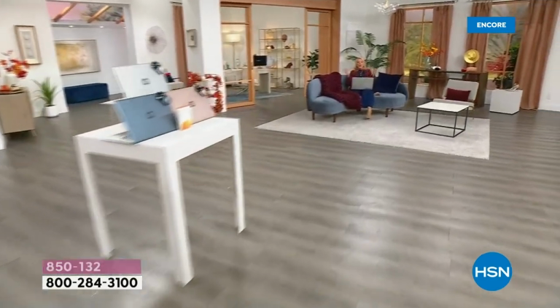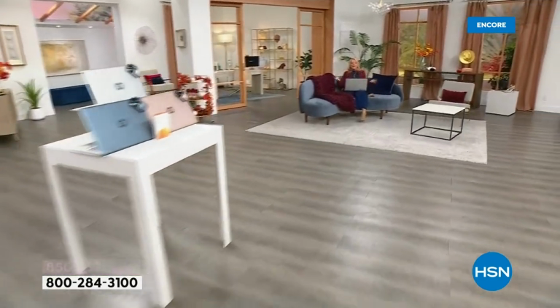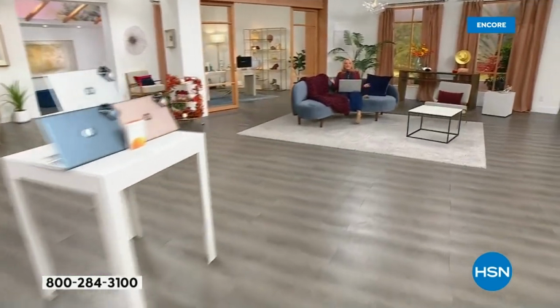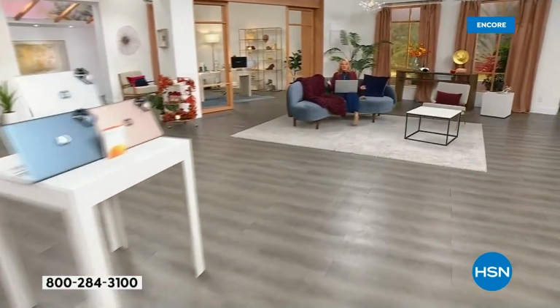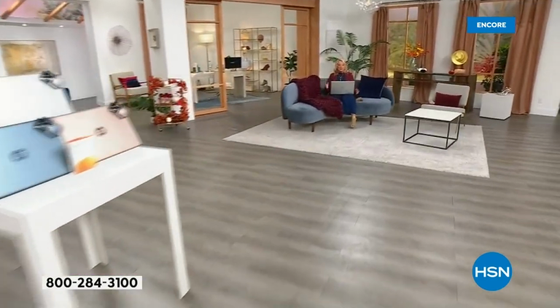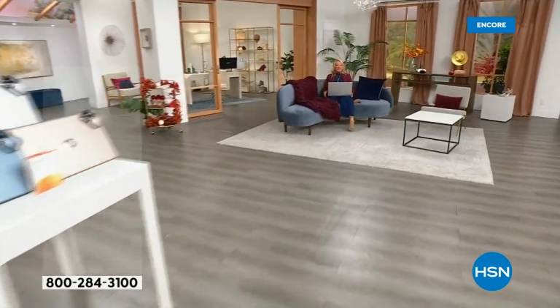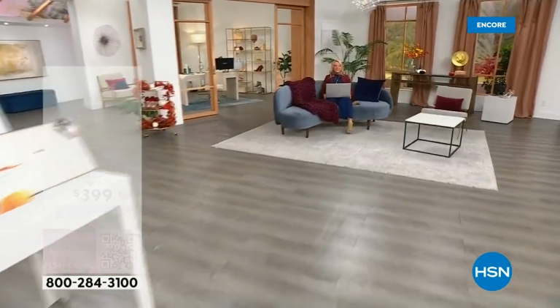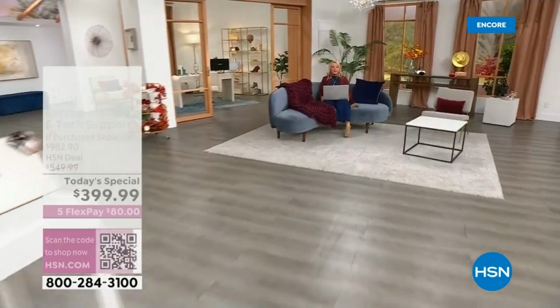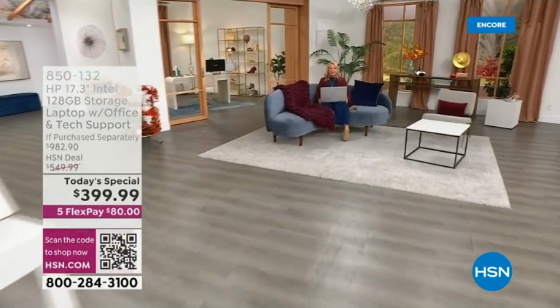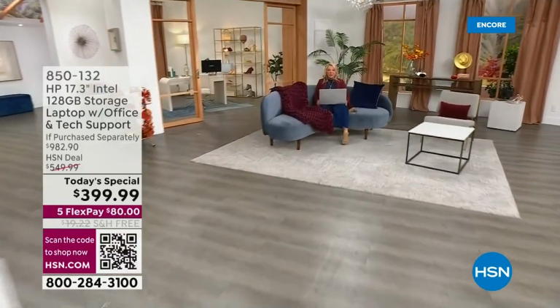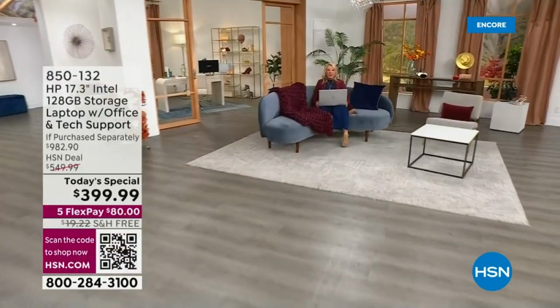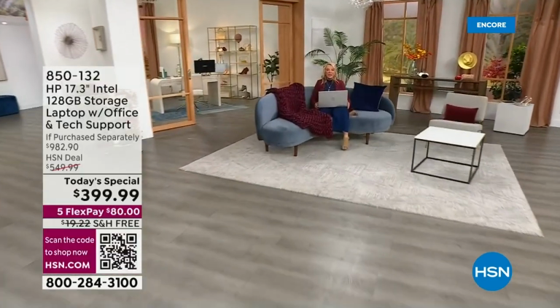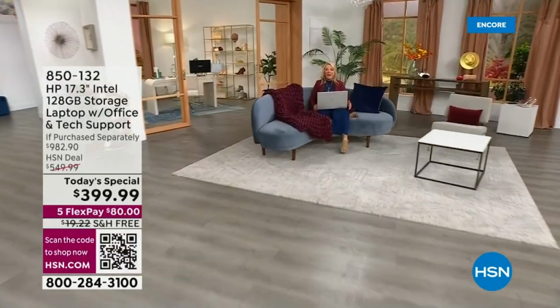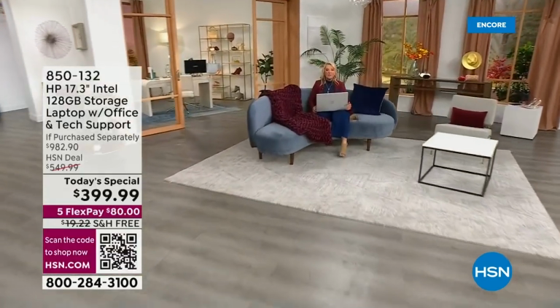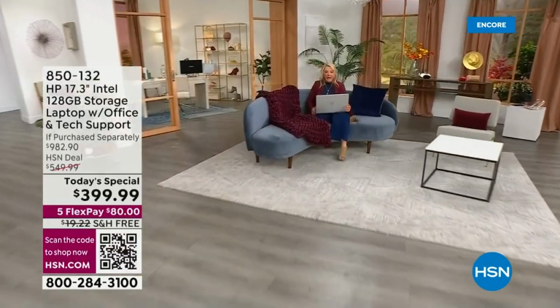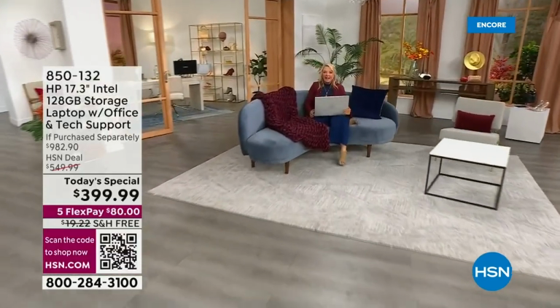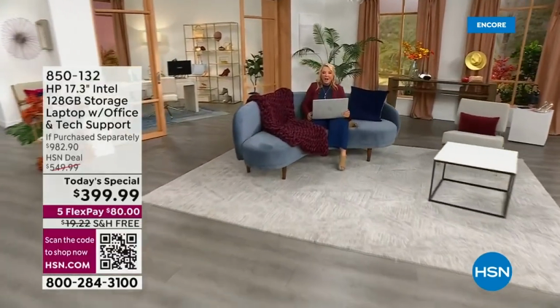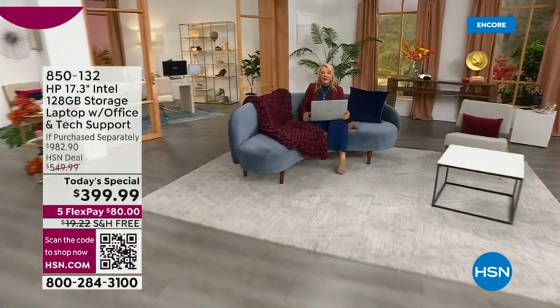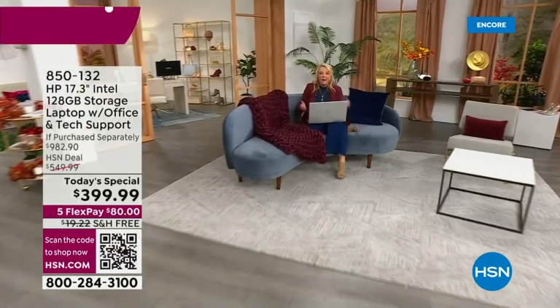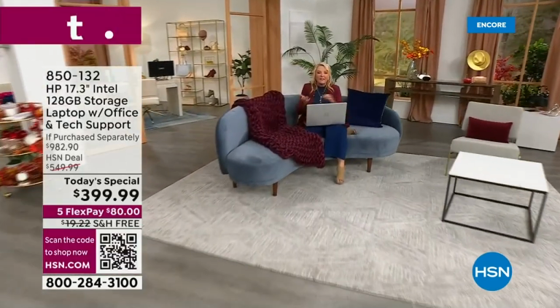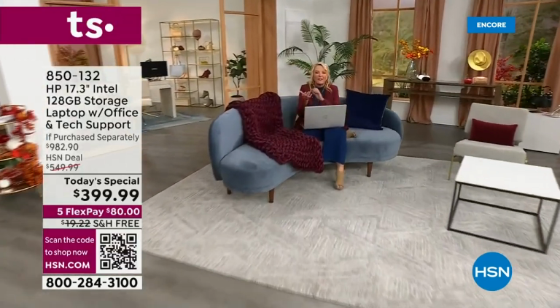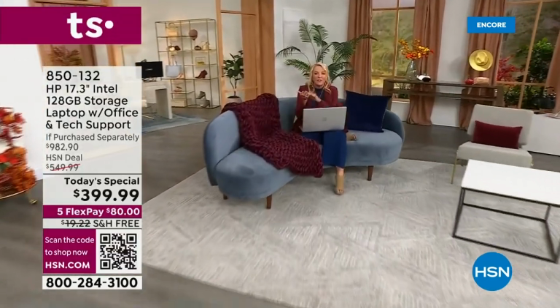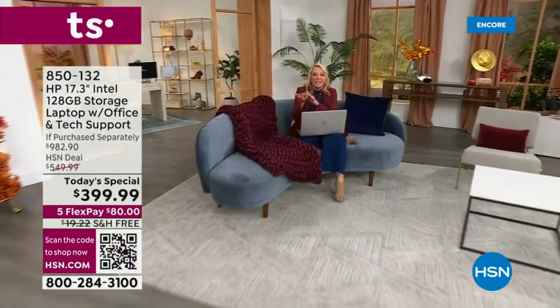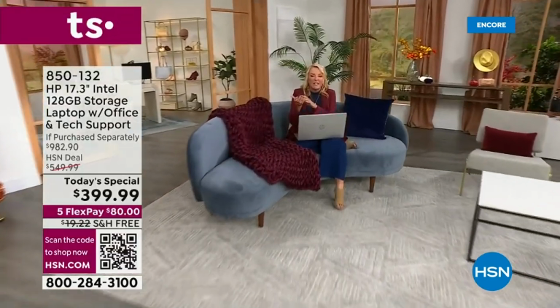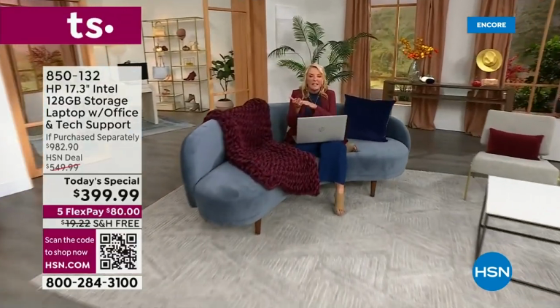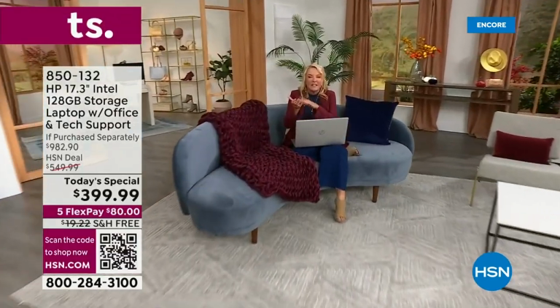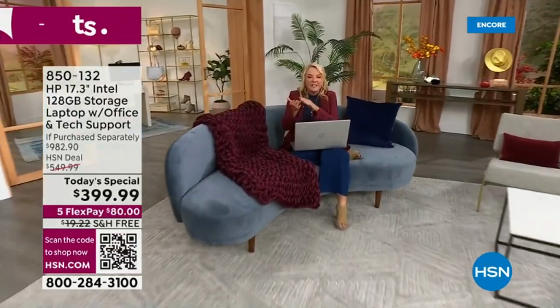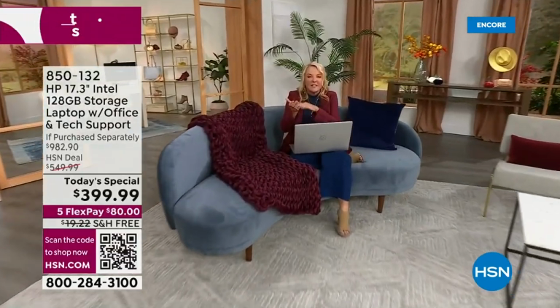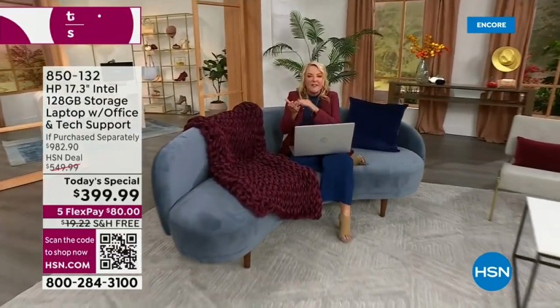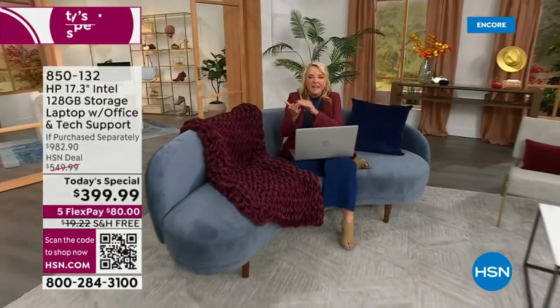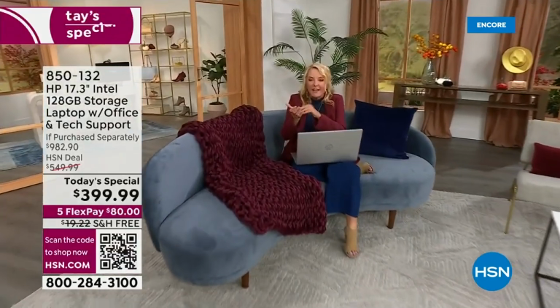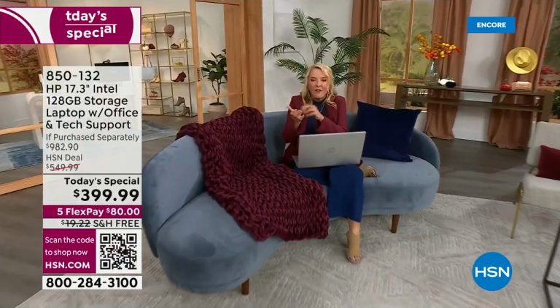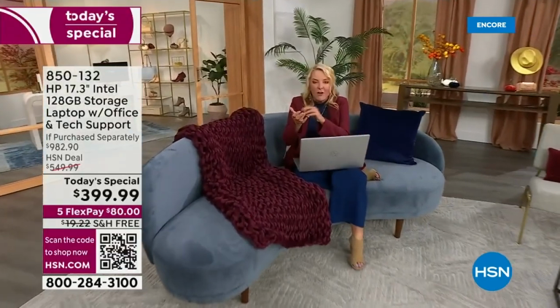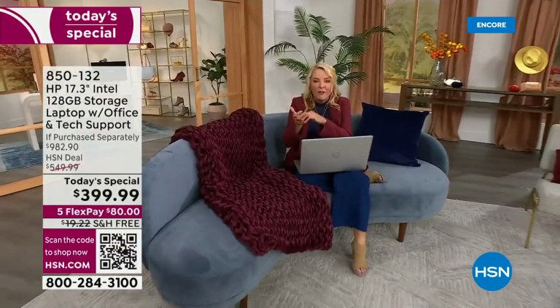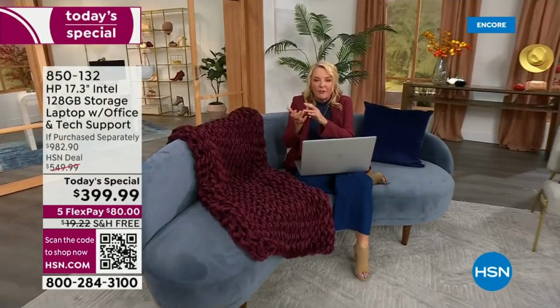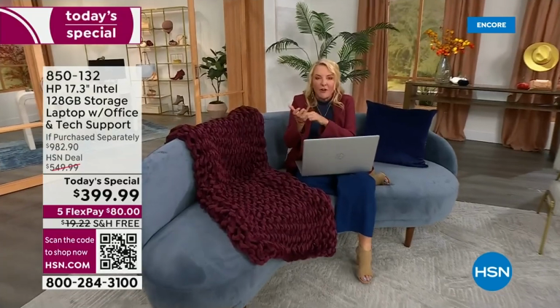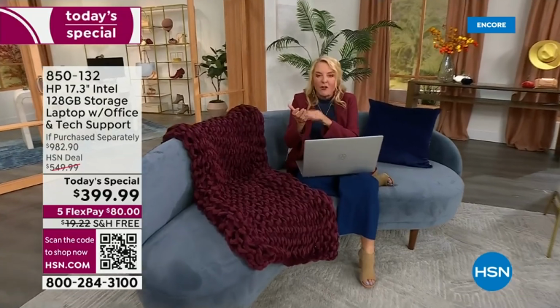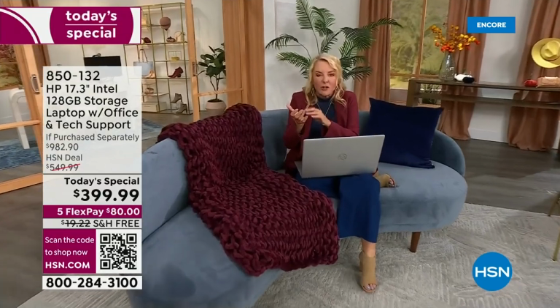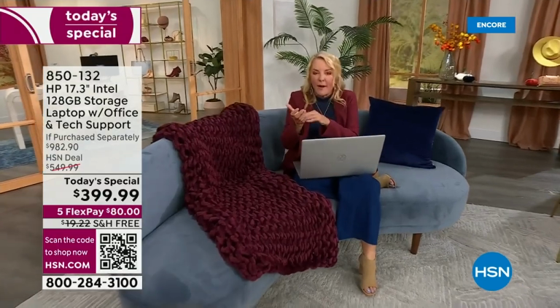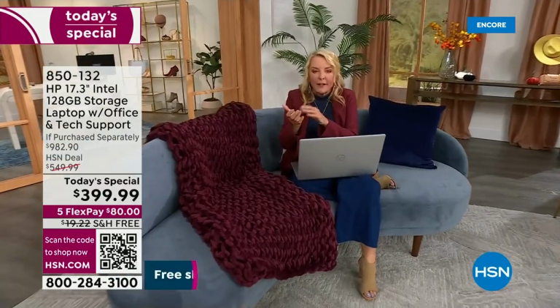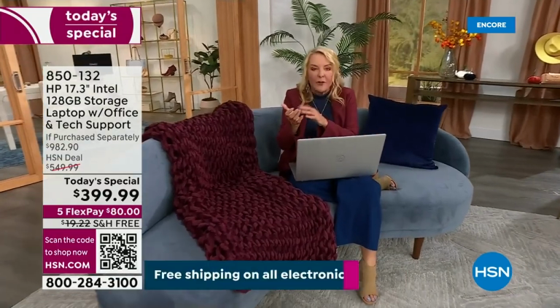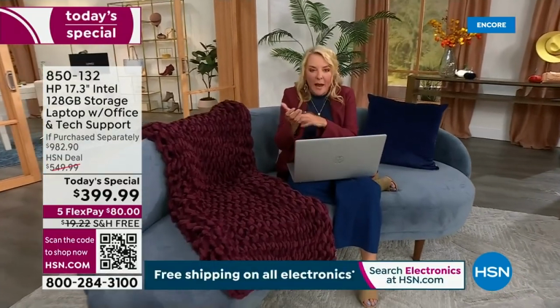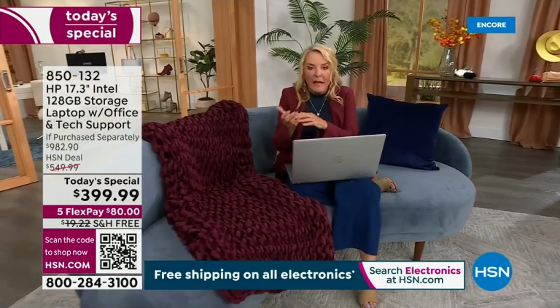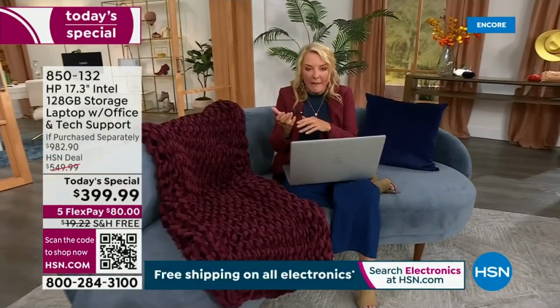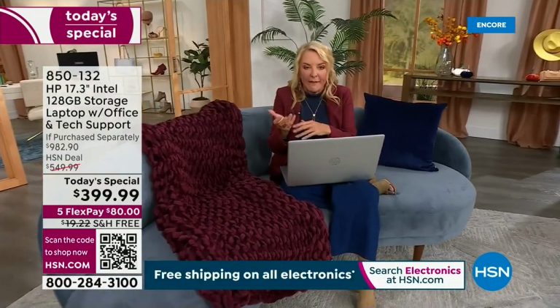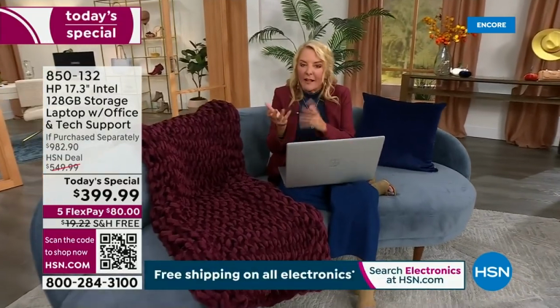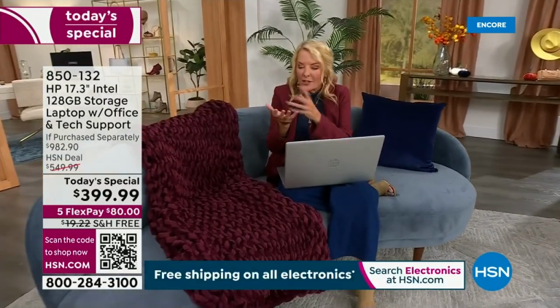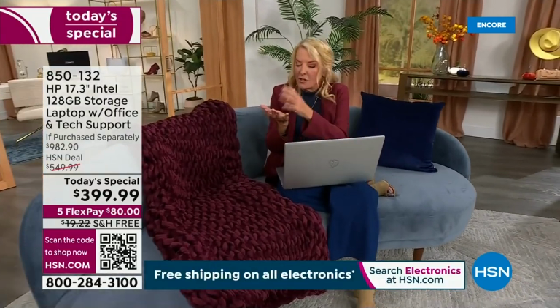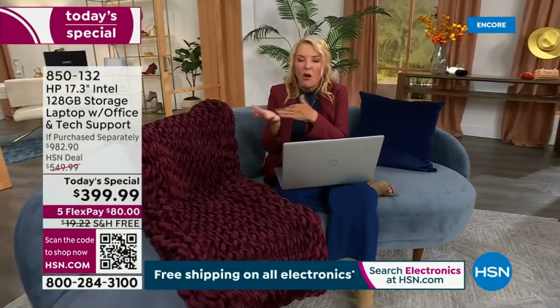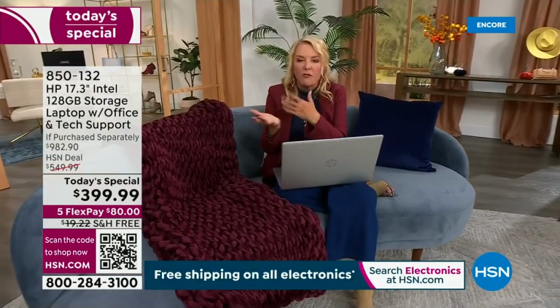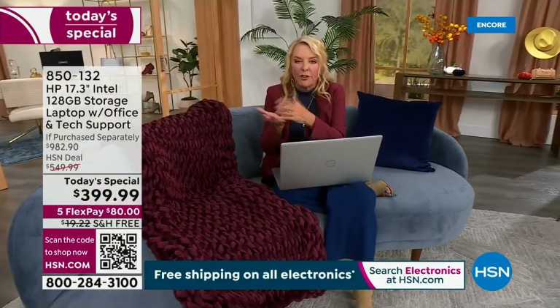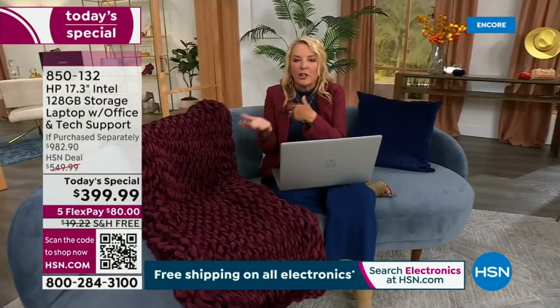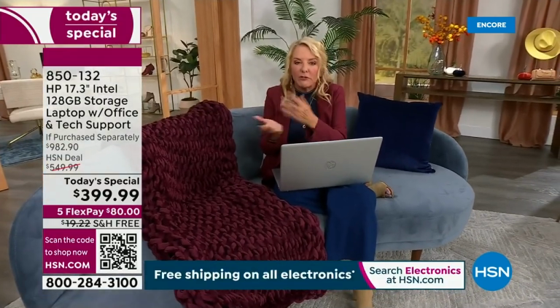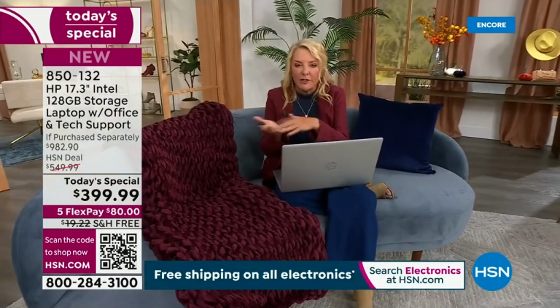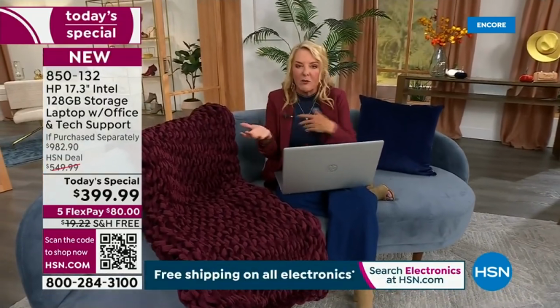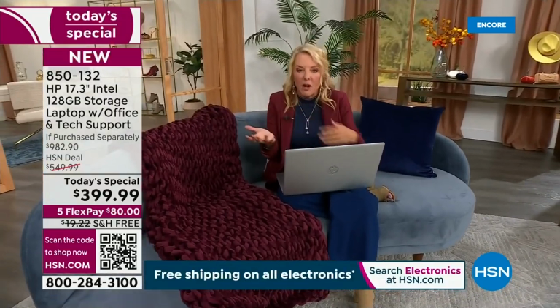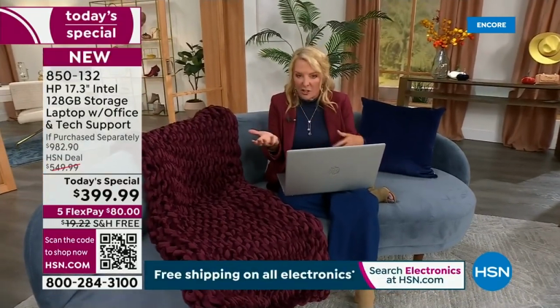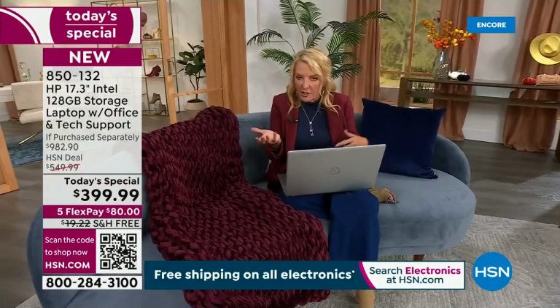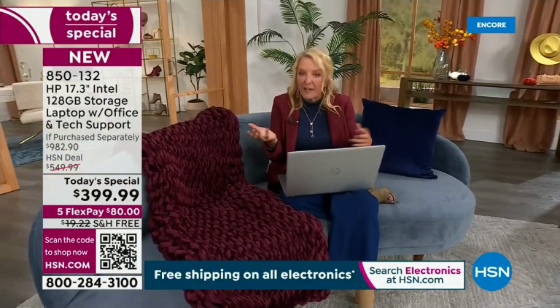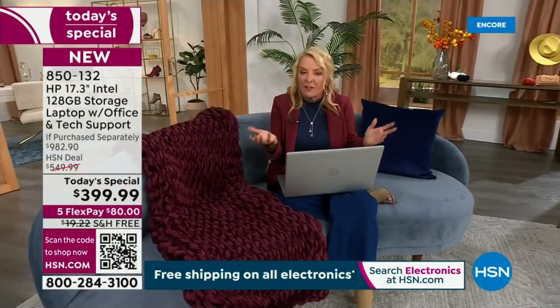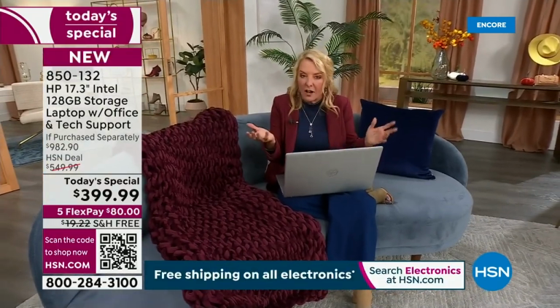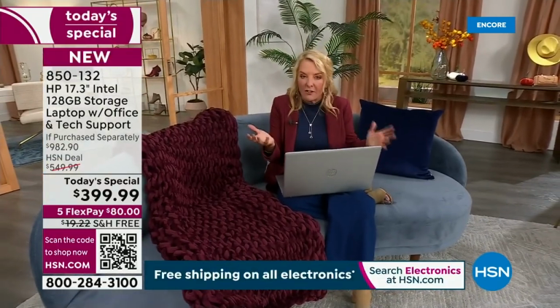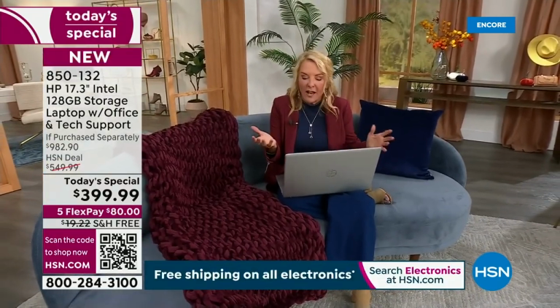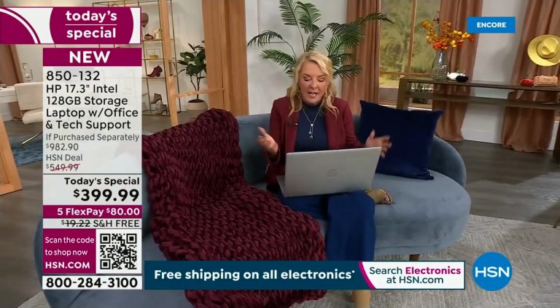Seriously, when I have to get real stuff done, I'm not on my little $700 or $800 phone trying to do anything. That's just for goofing and watching TikTok.